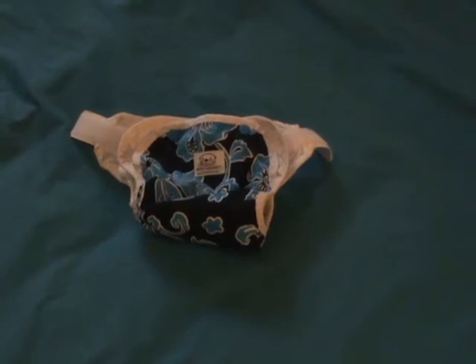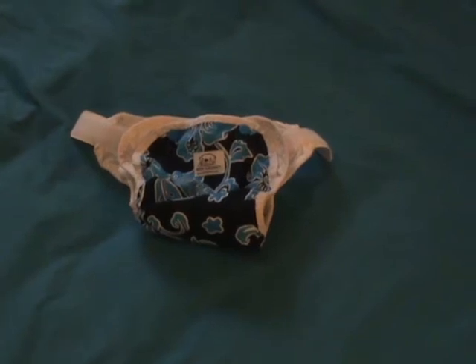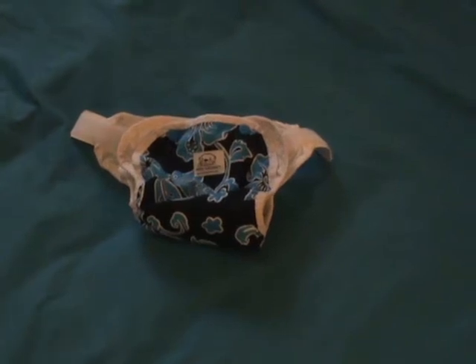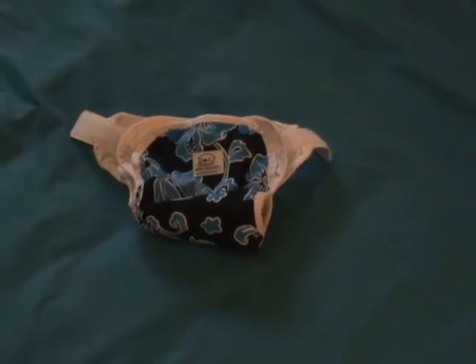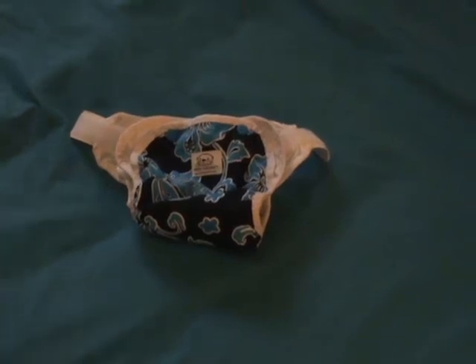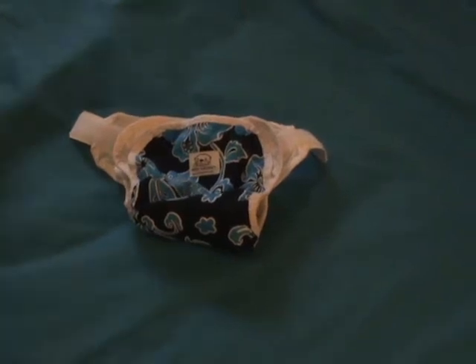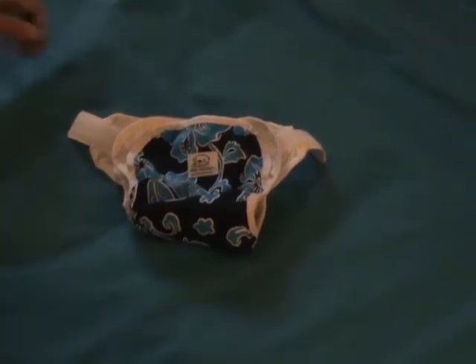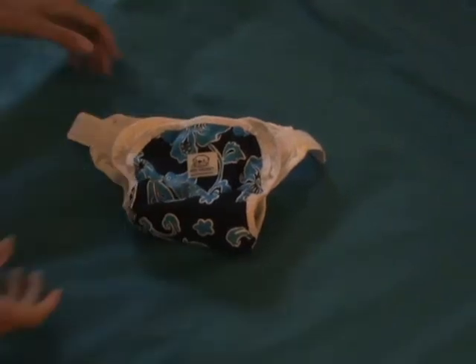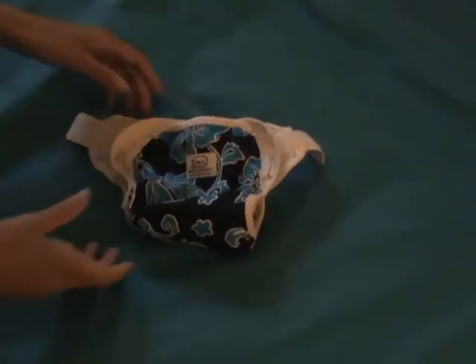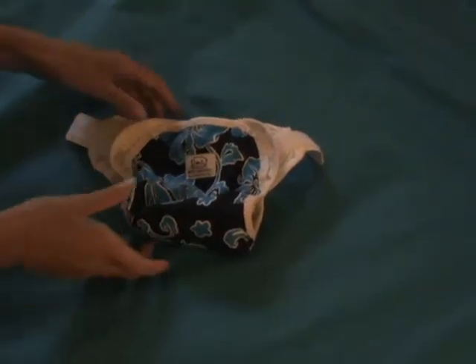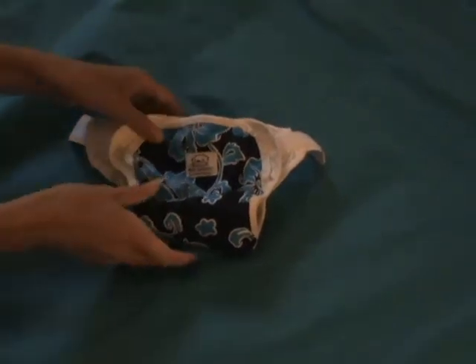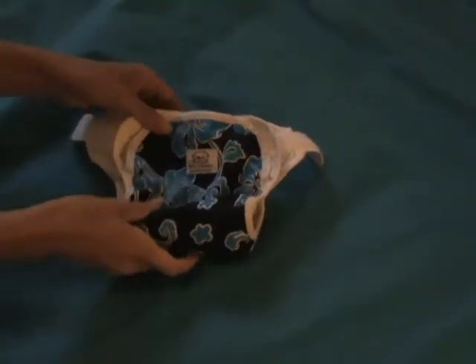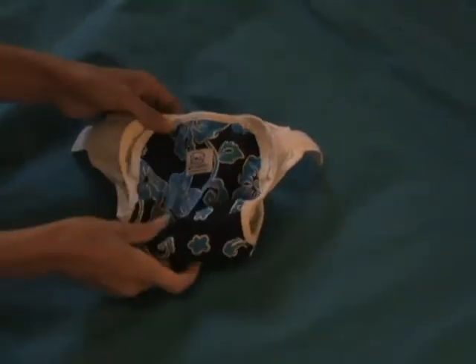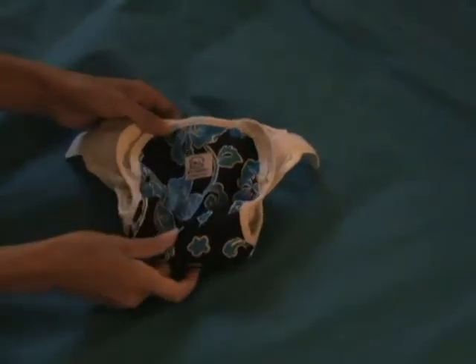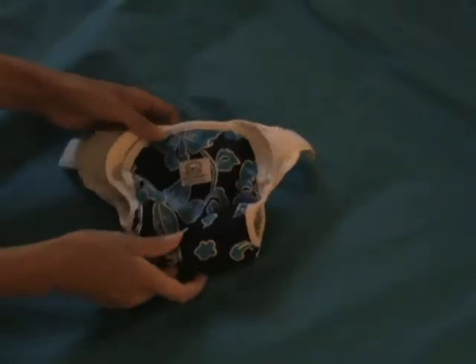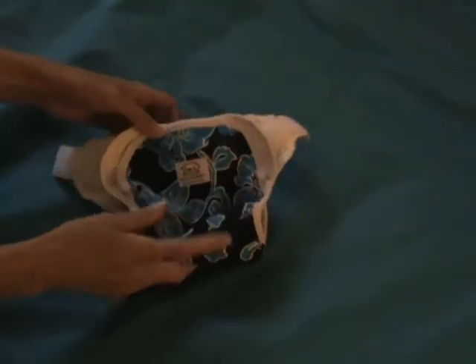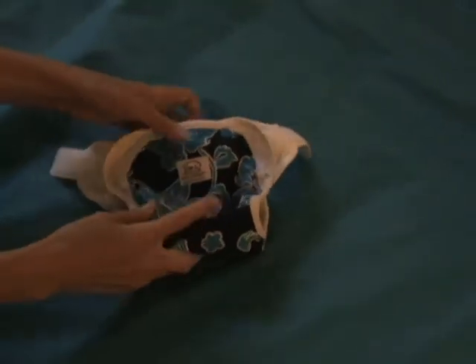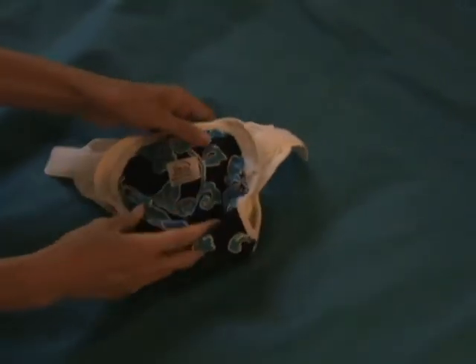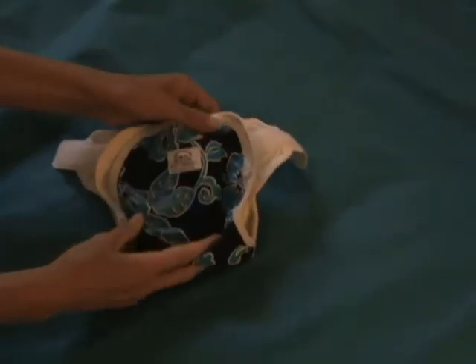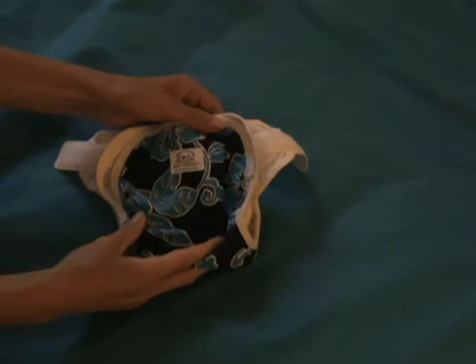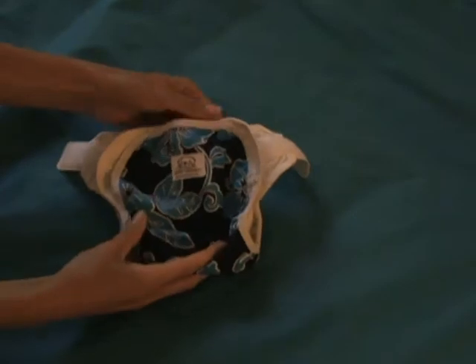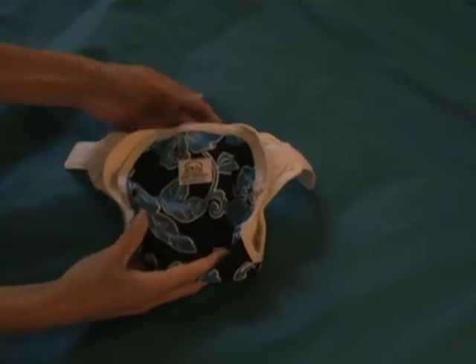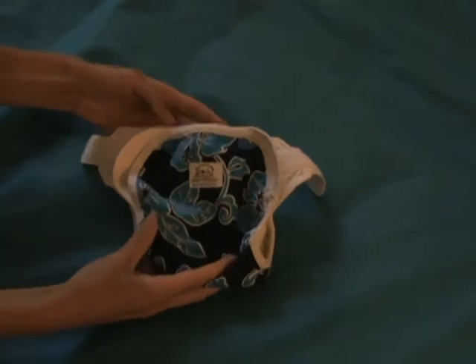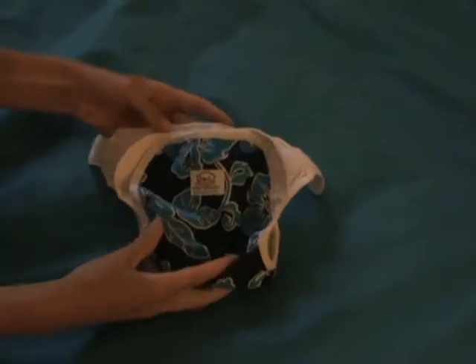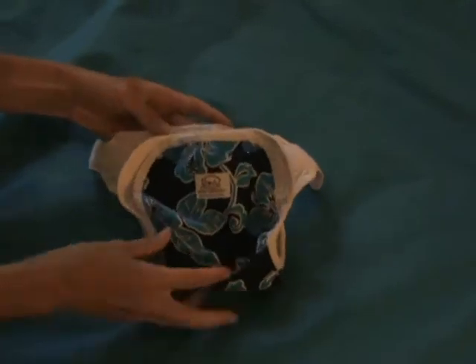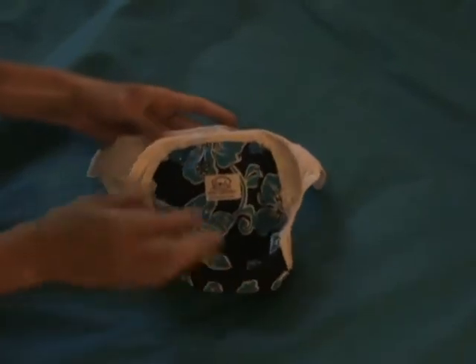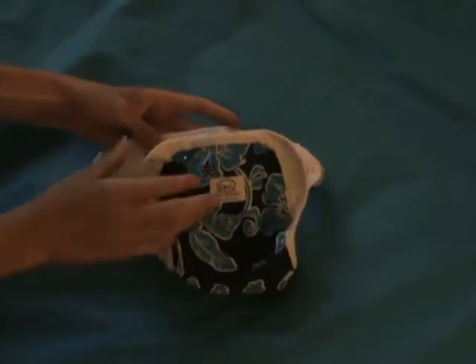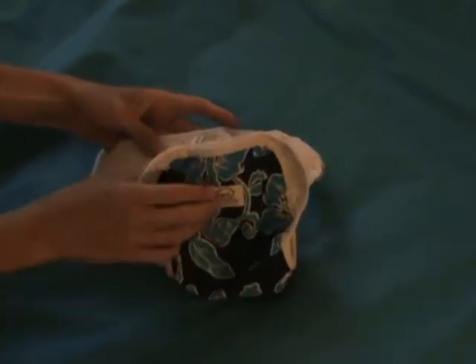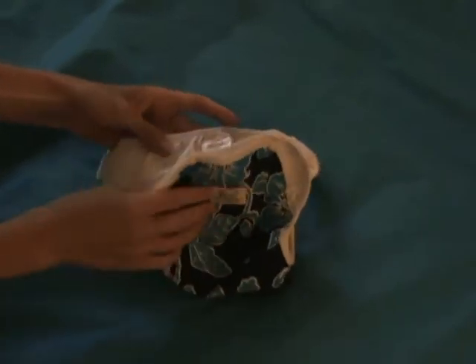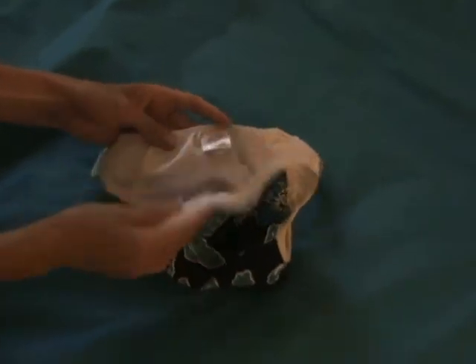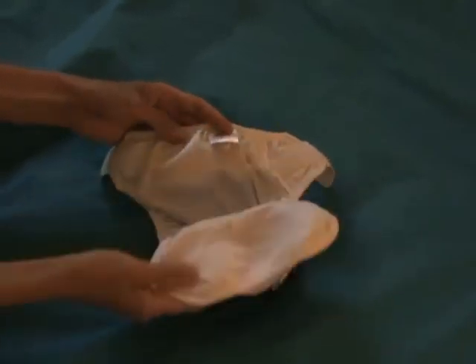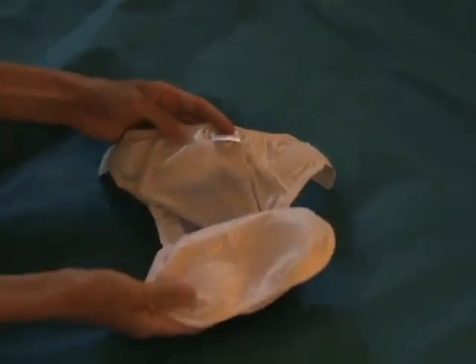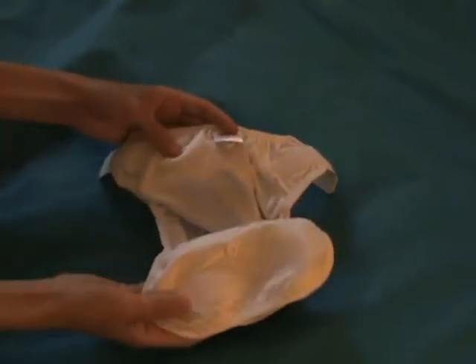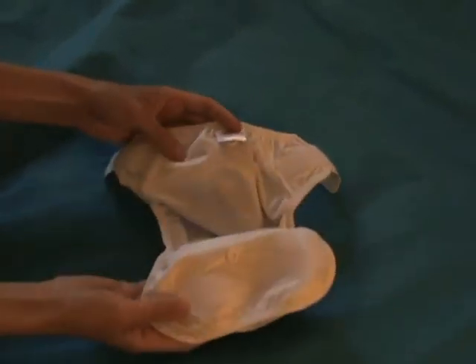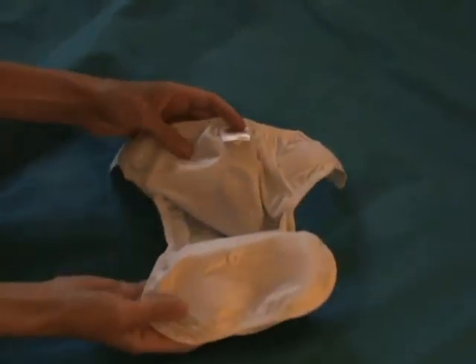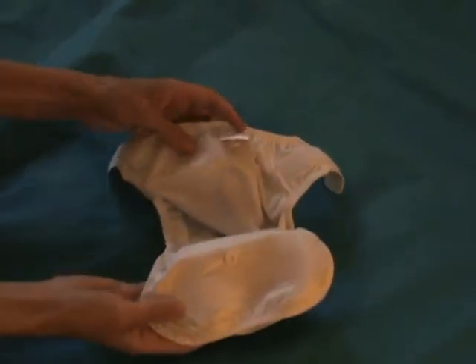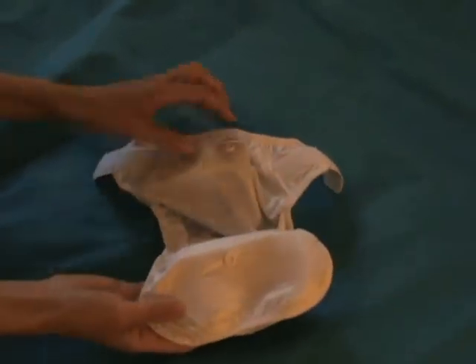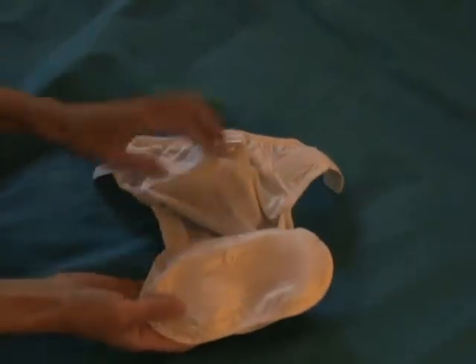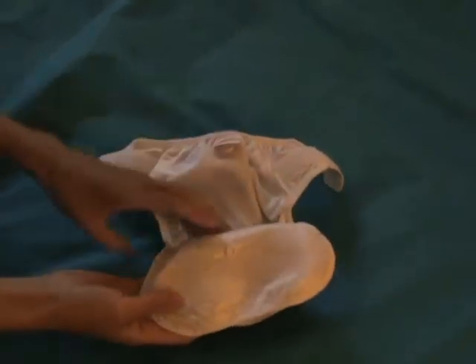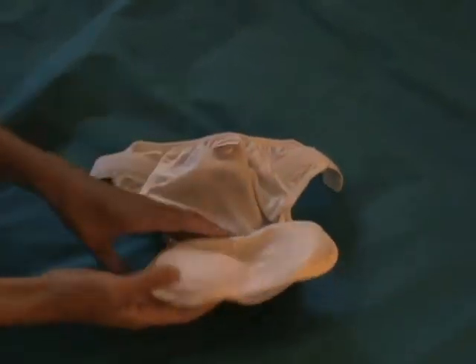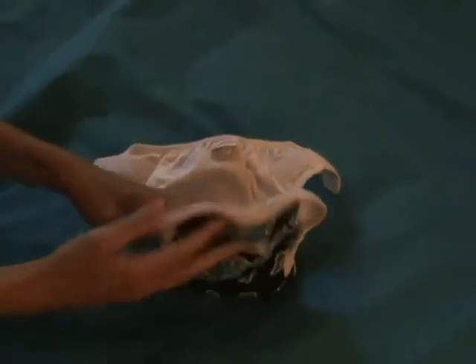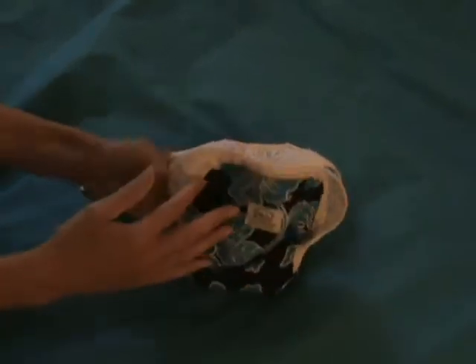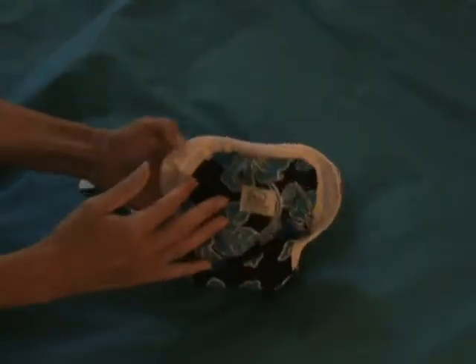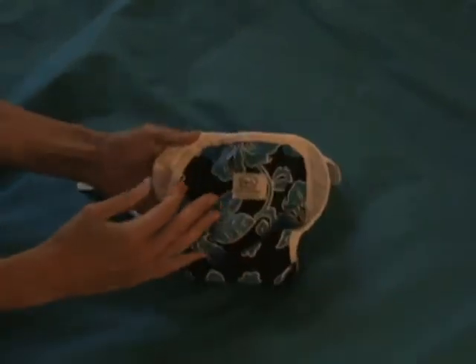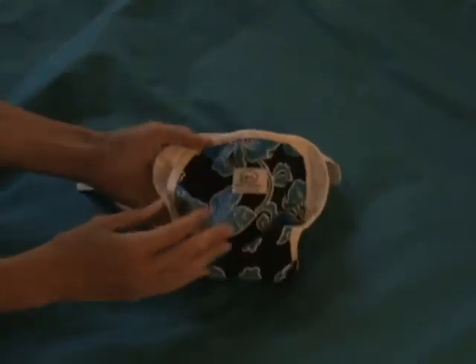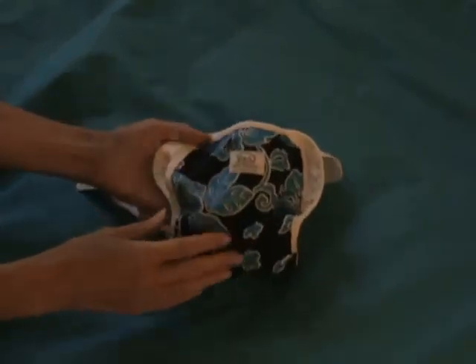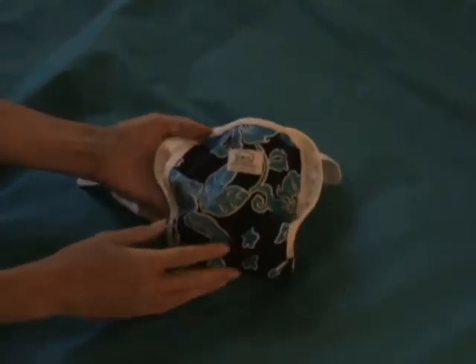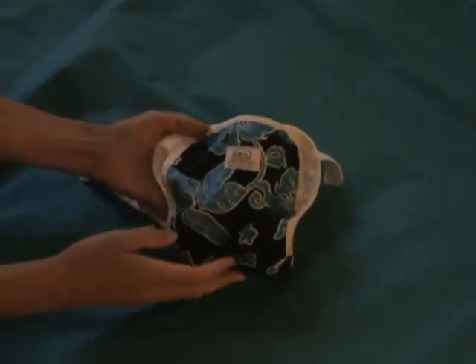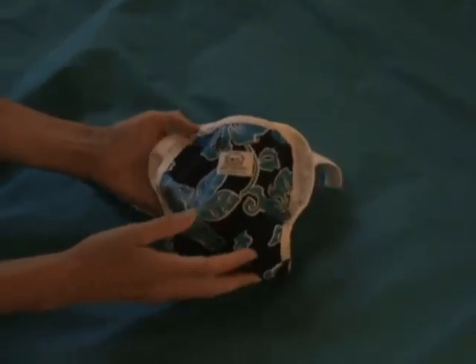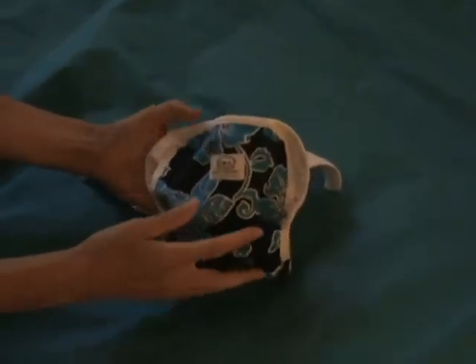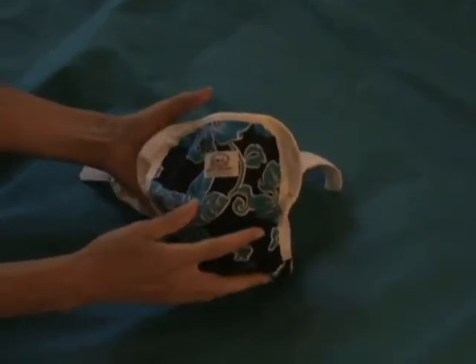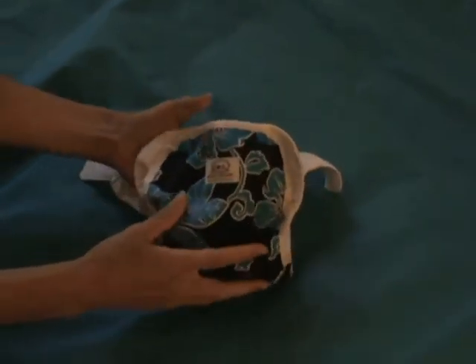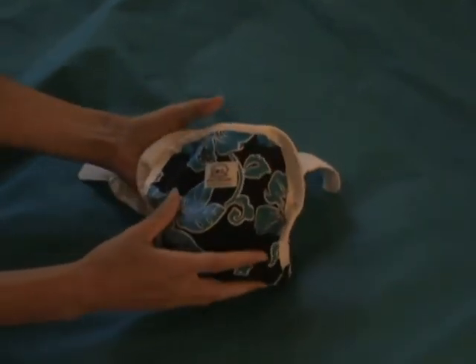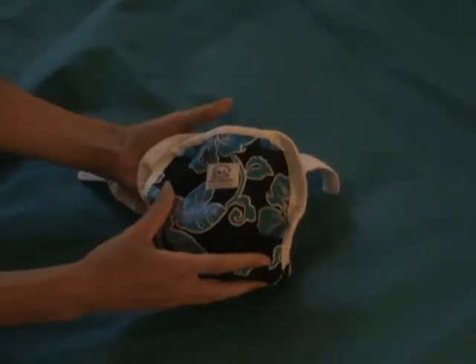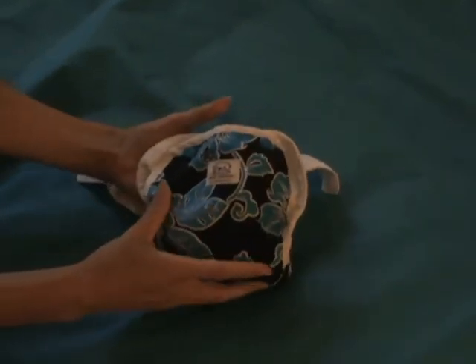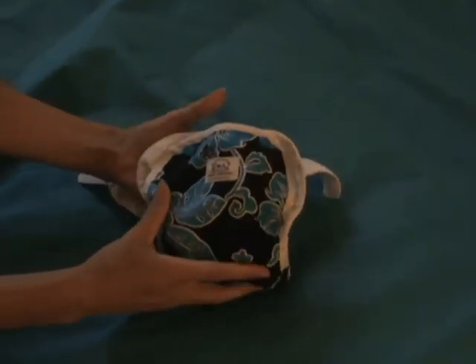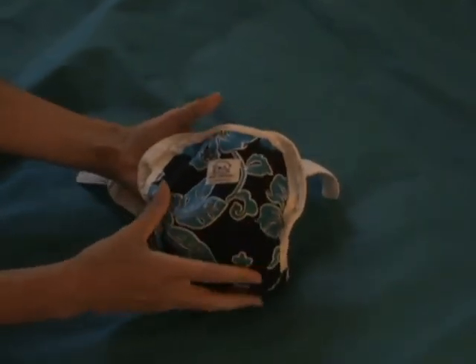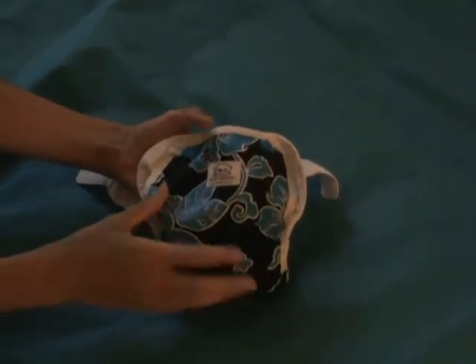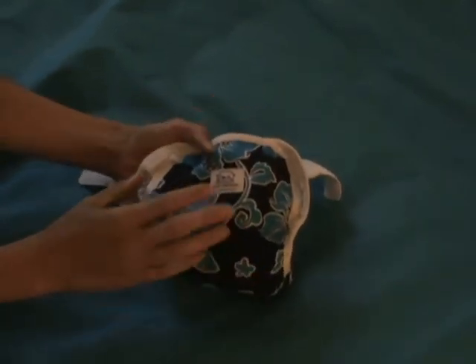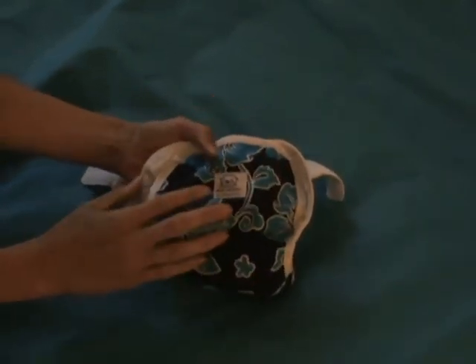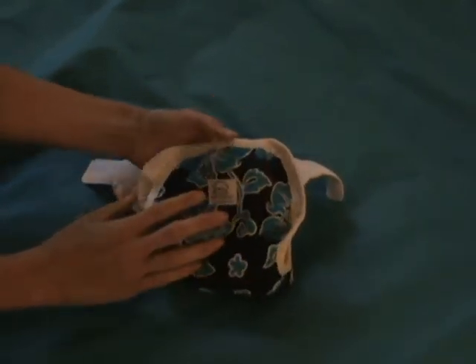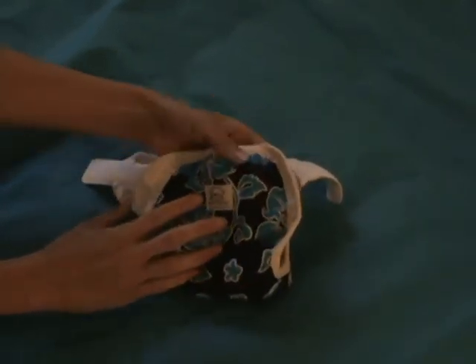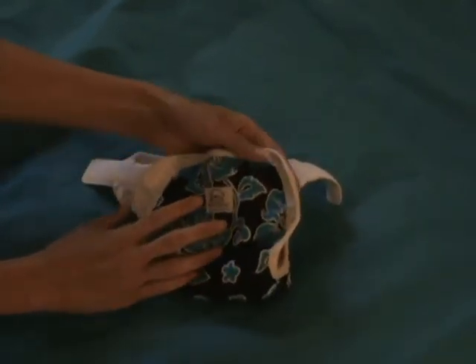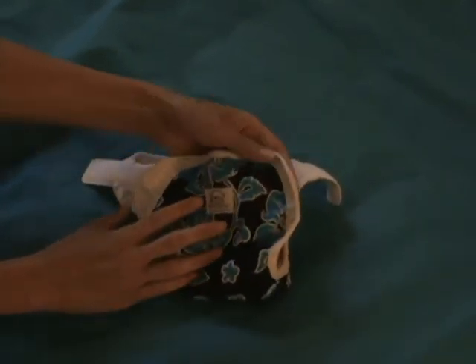Hi, I'm Debbie from Otter Babies and I'm going to be showing you another style of the Otter Blotters All-in-Two covers.